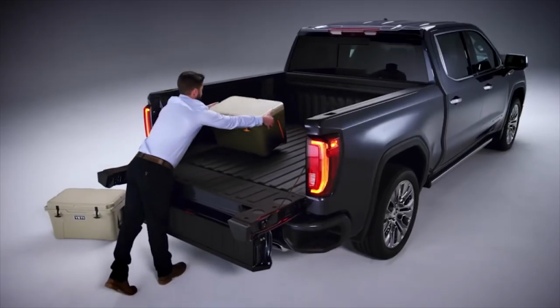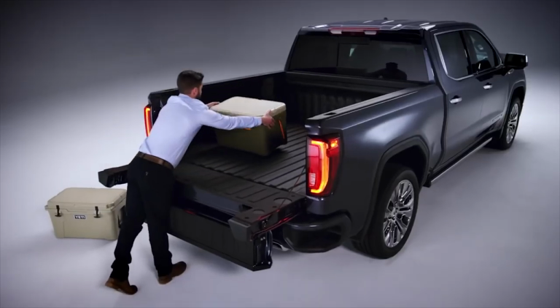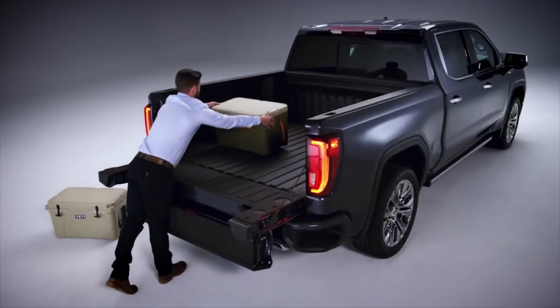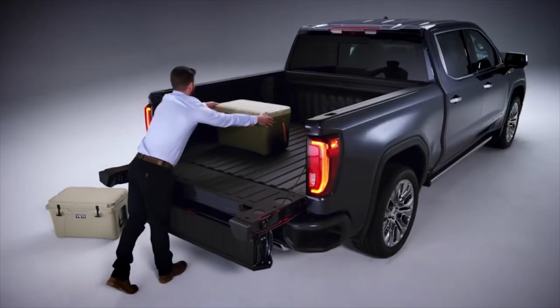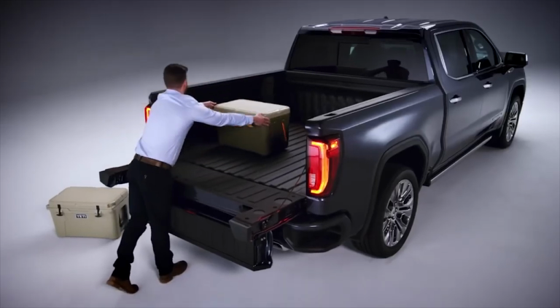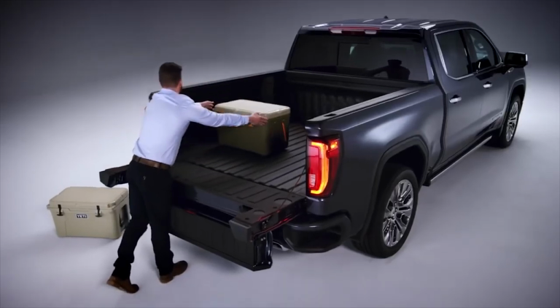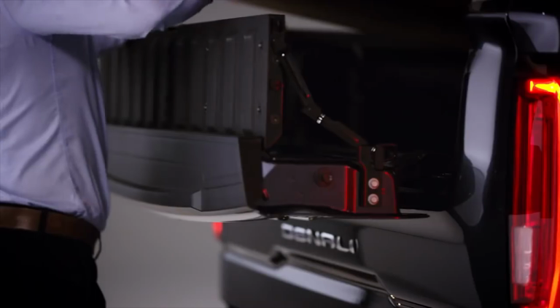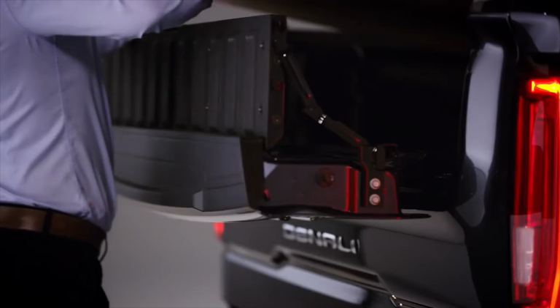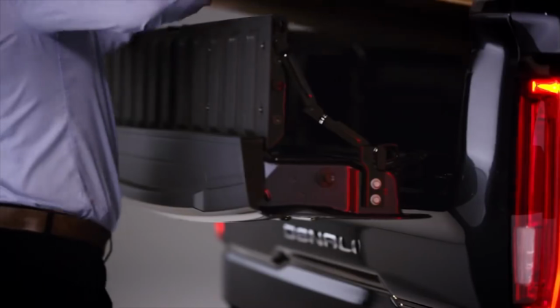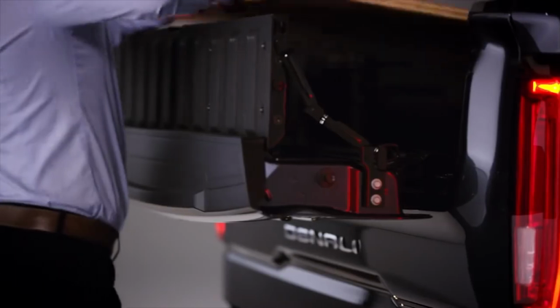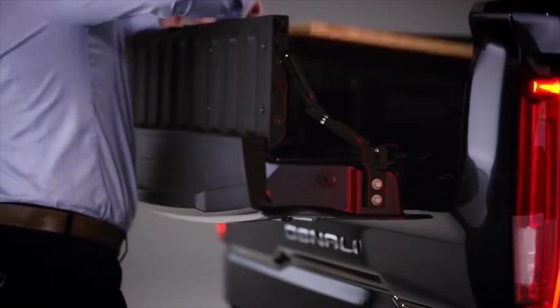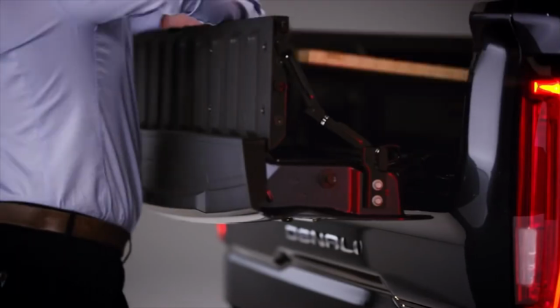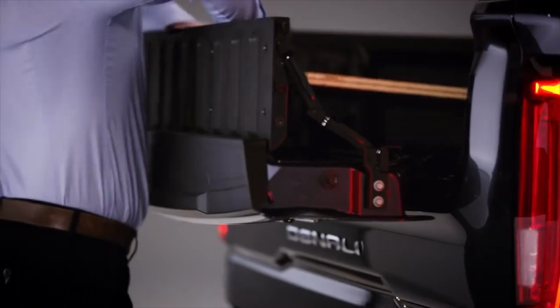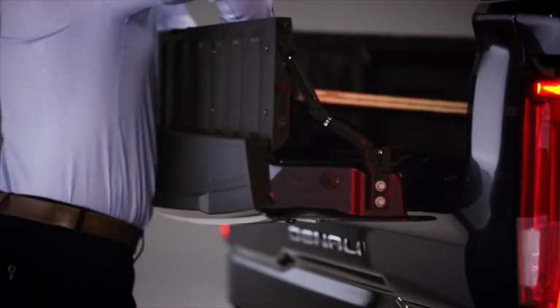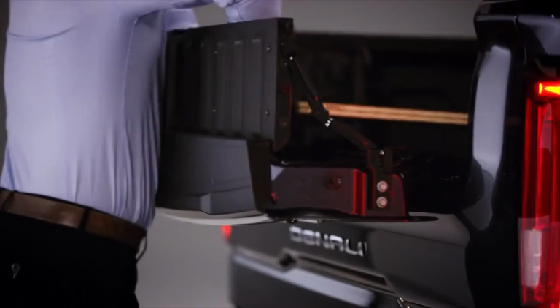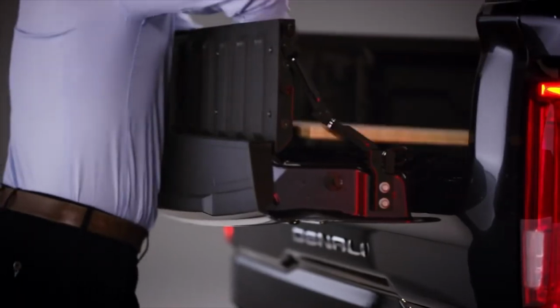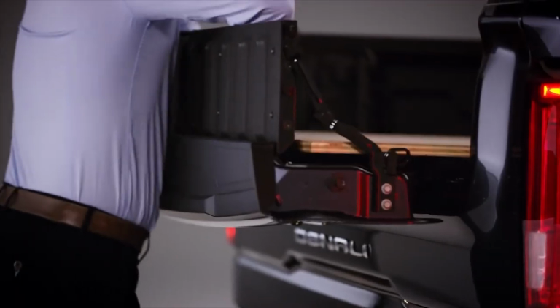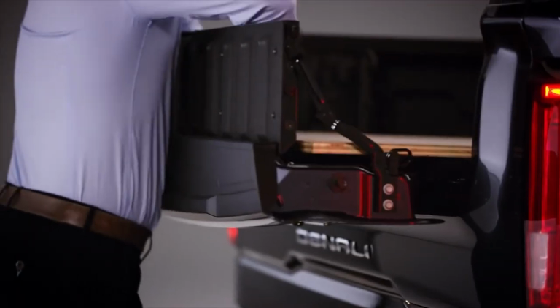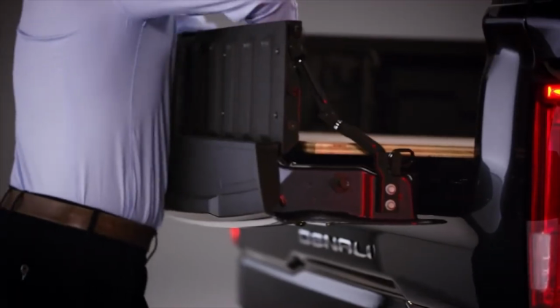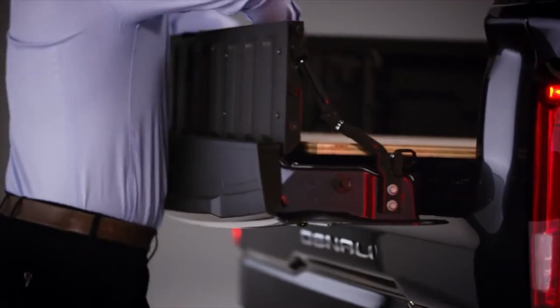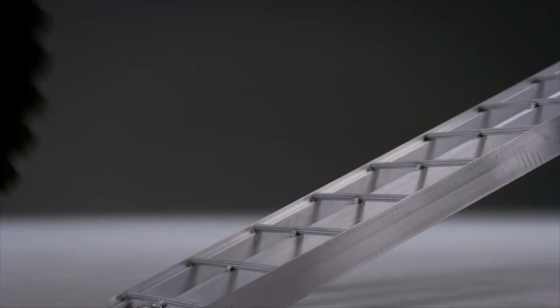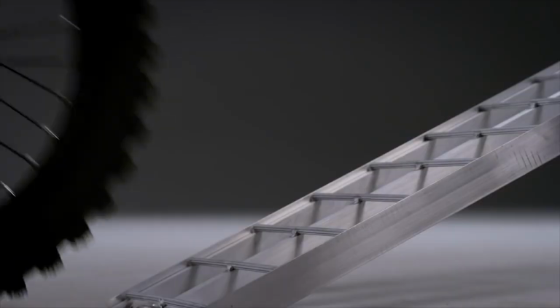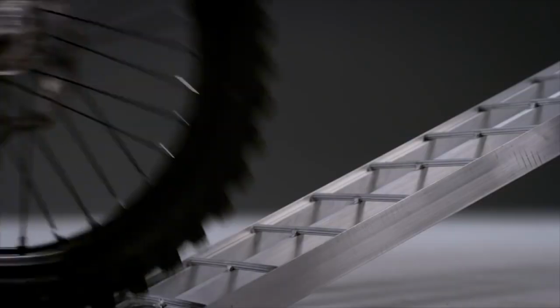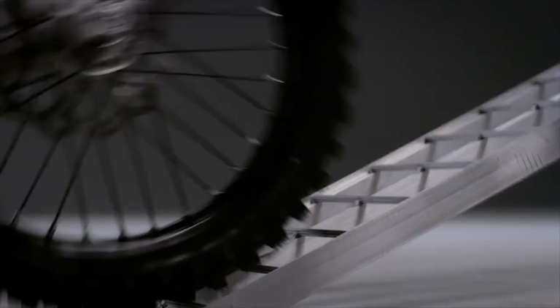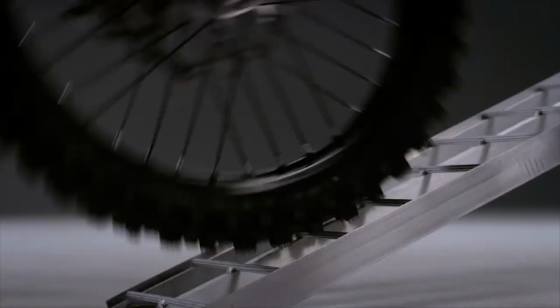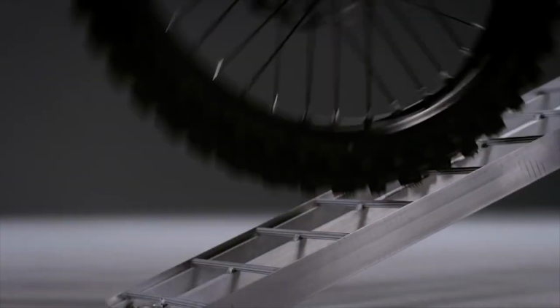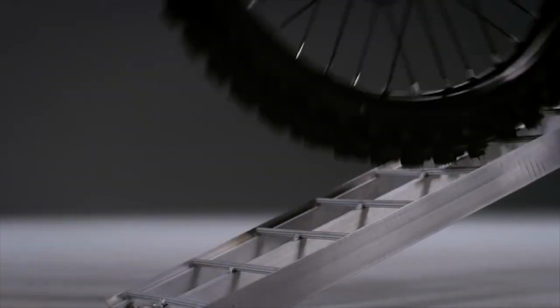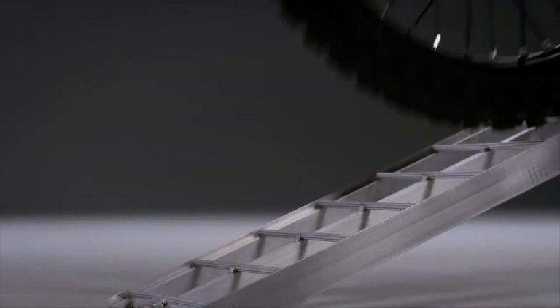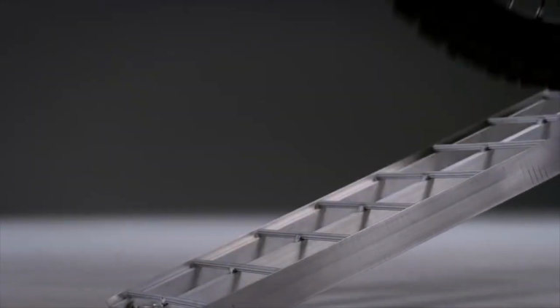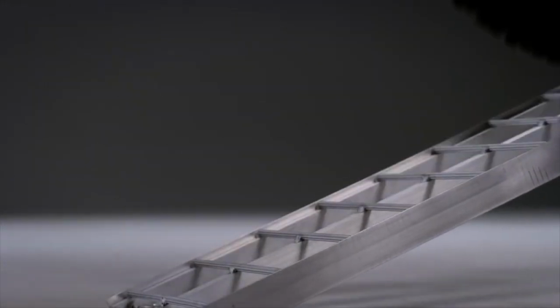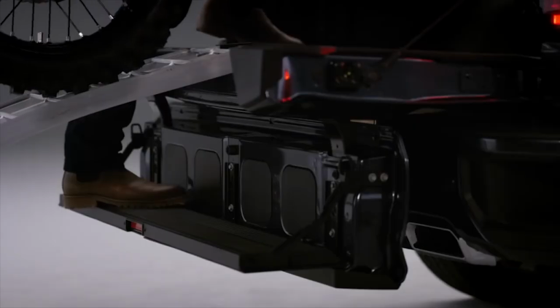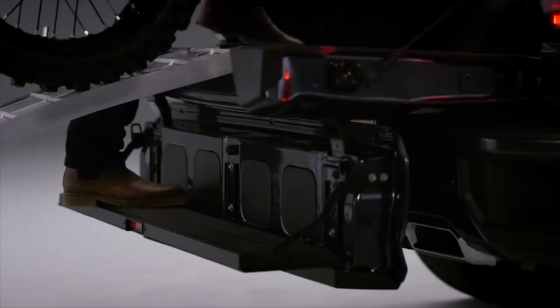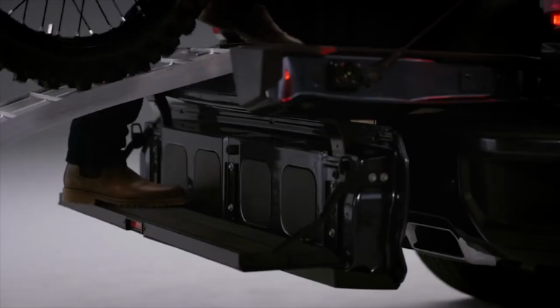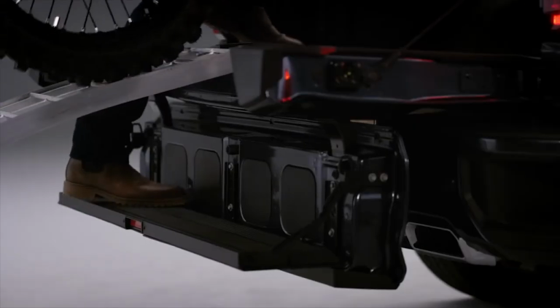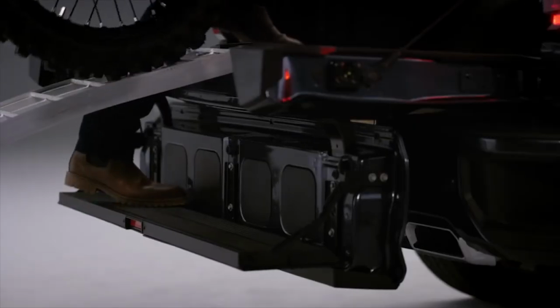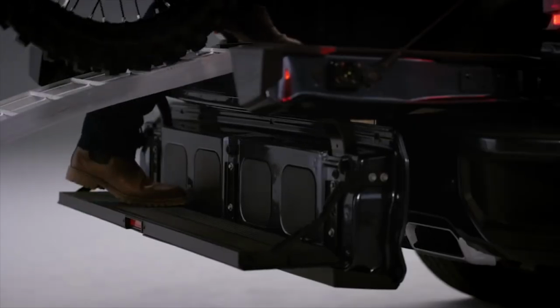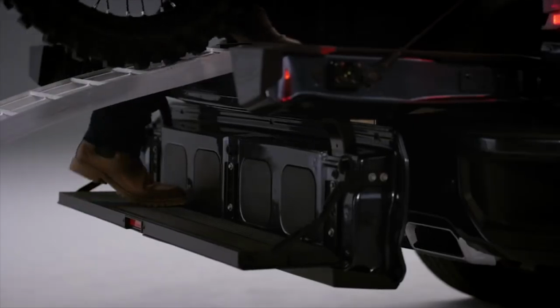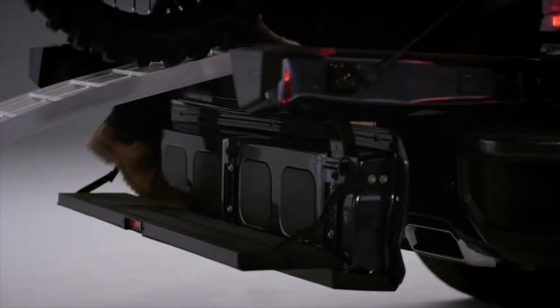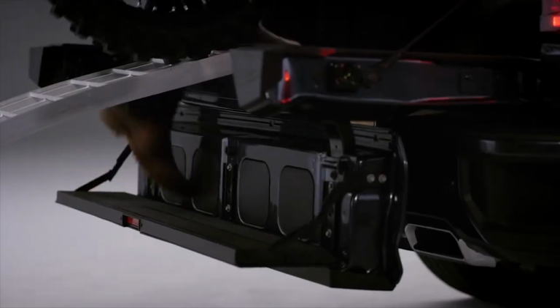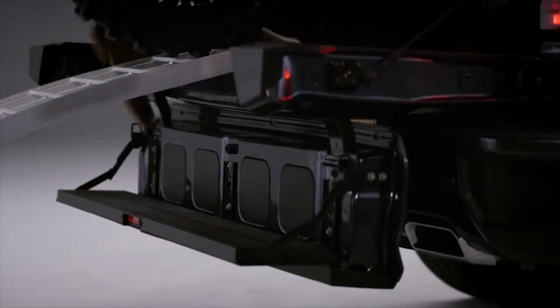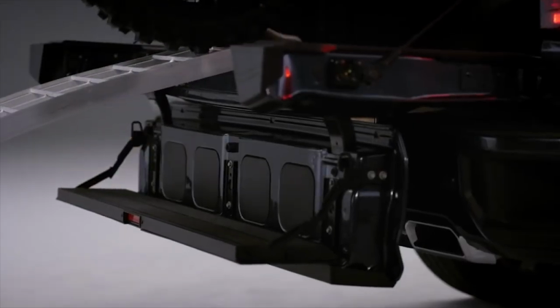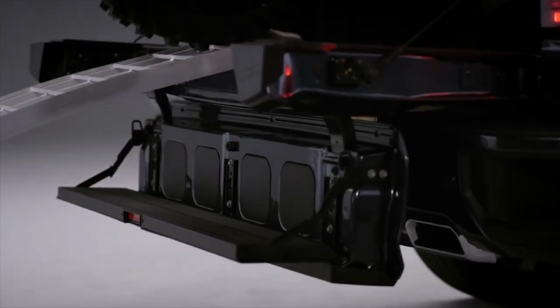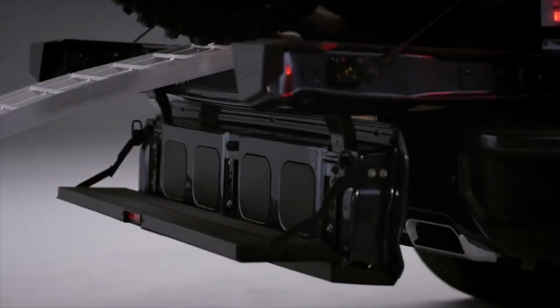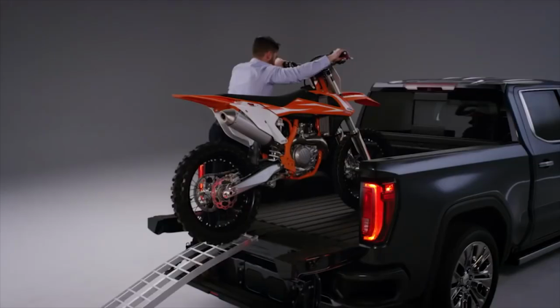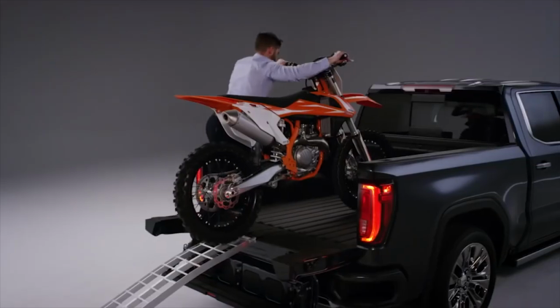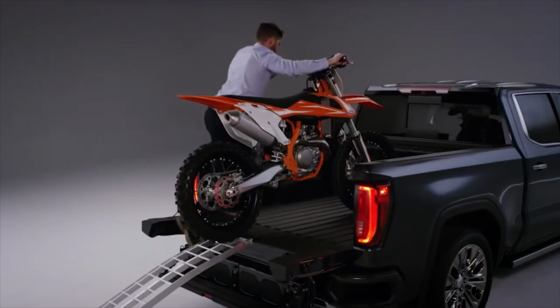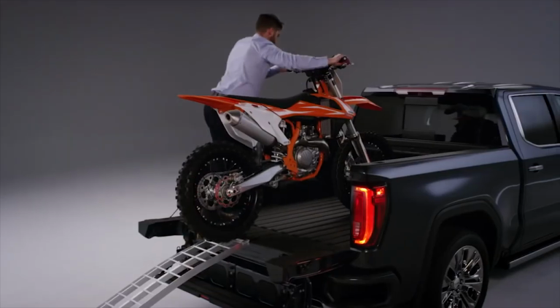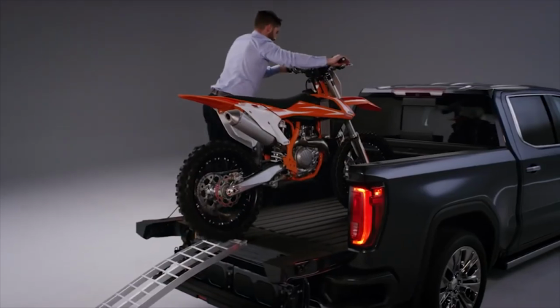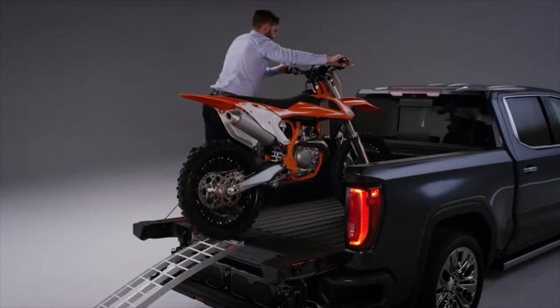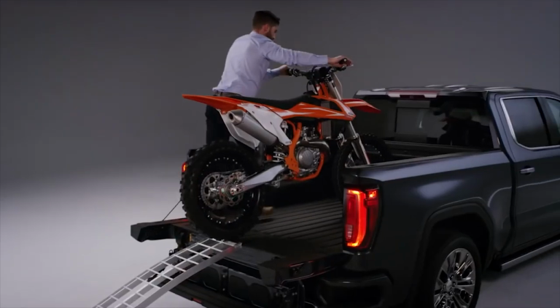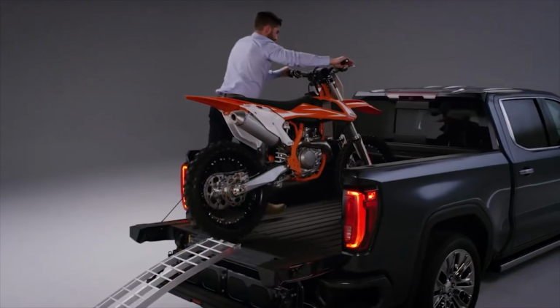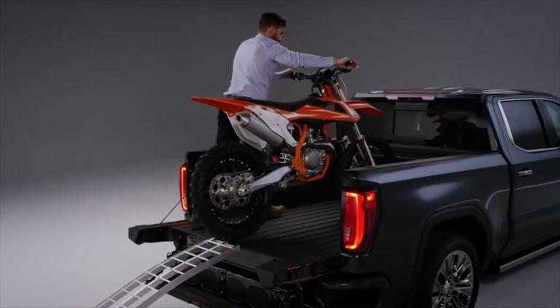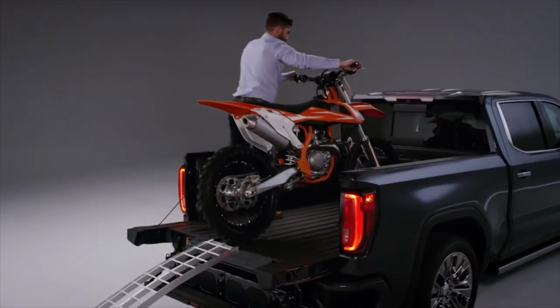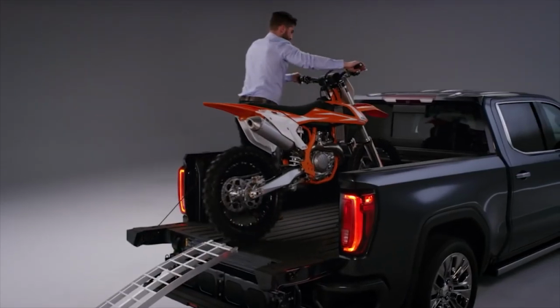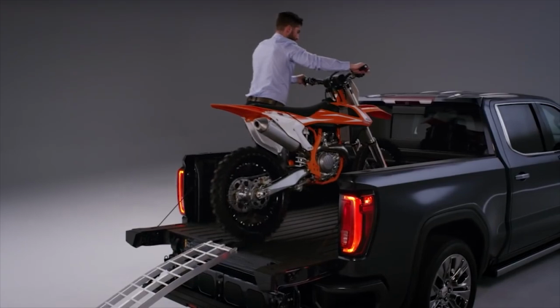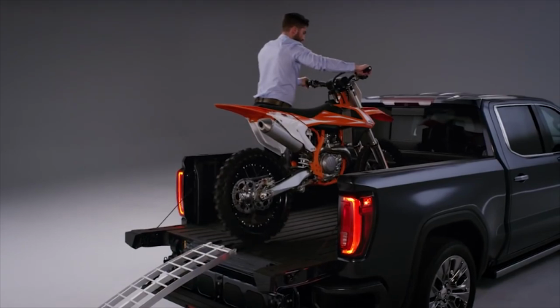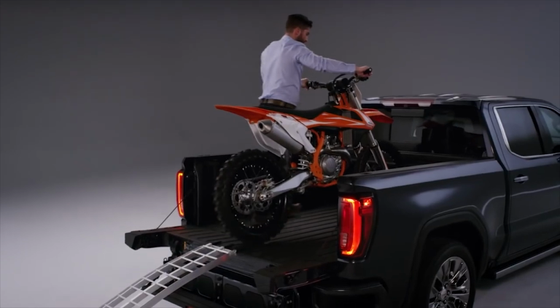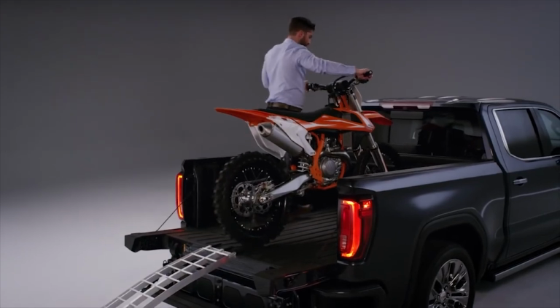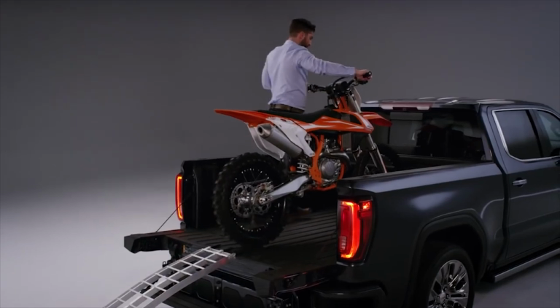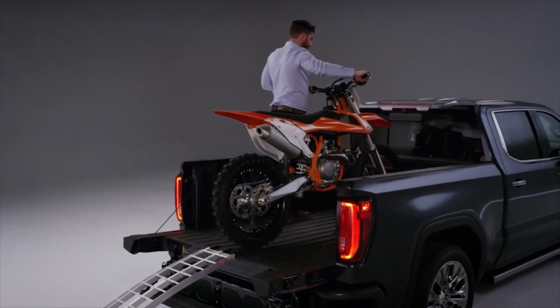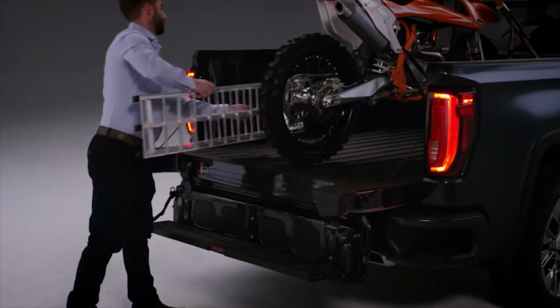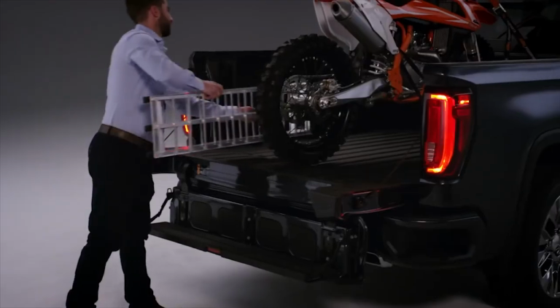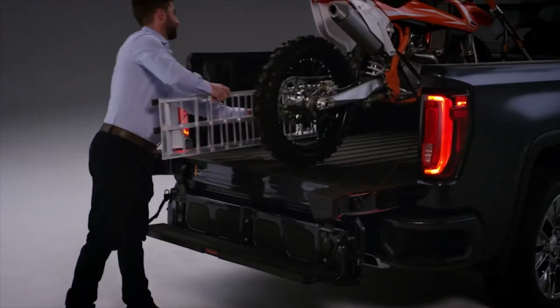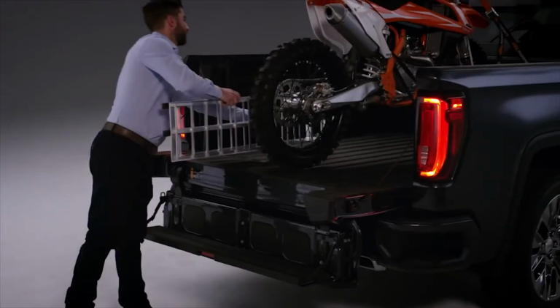And that's not all, folks! The tailgate can double as a workstation, and there's even a support for loading motorcycles and other vehicles.